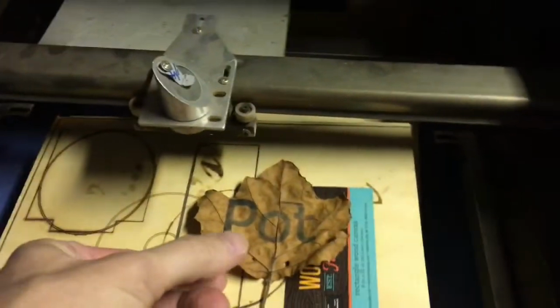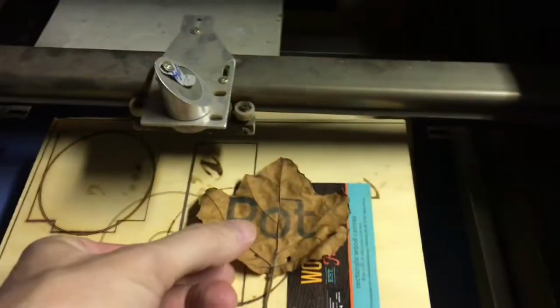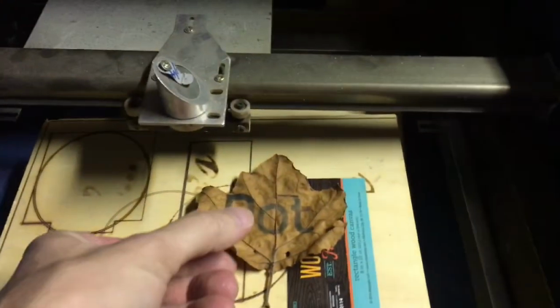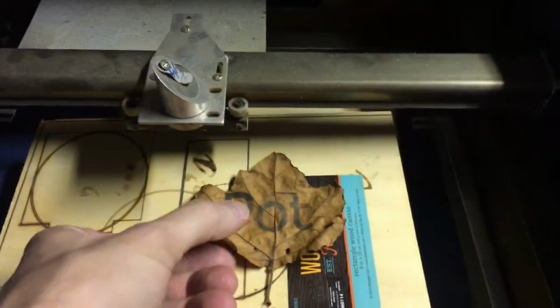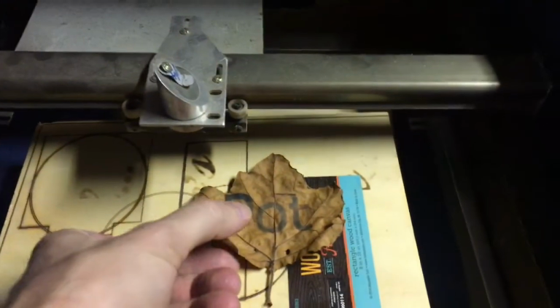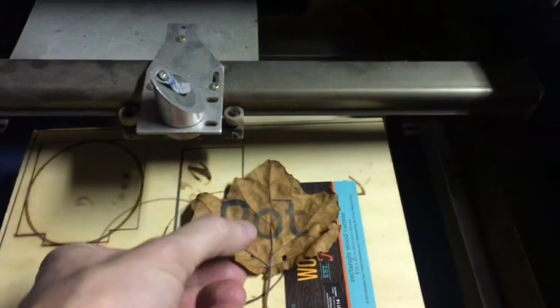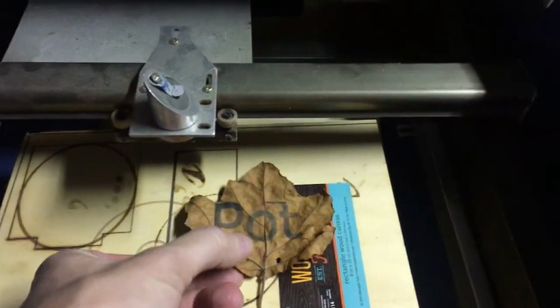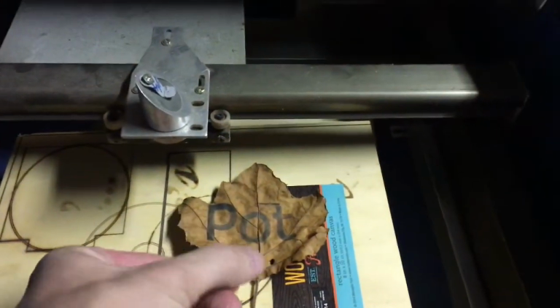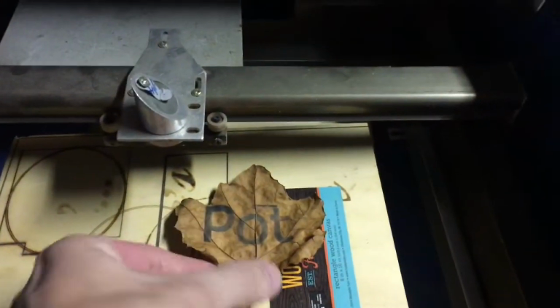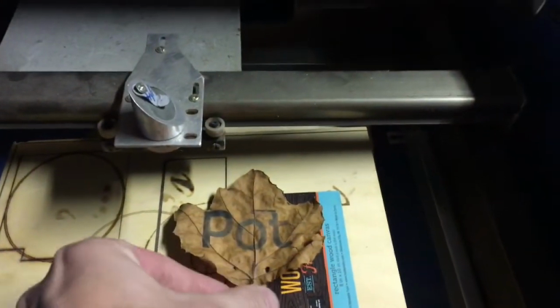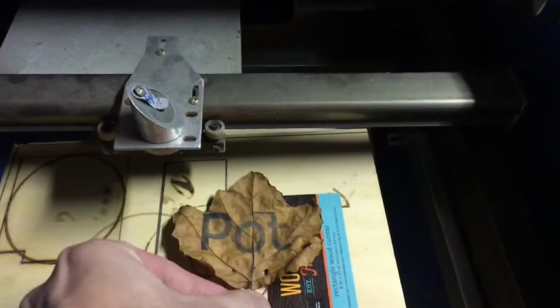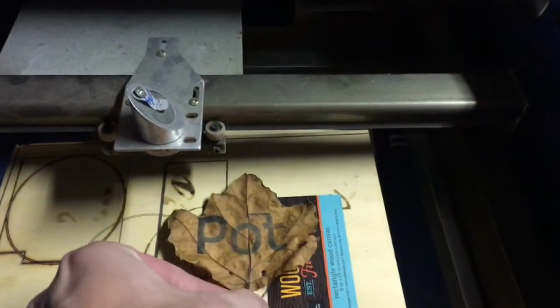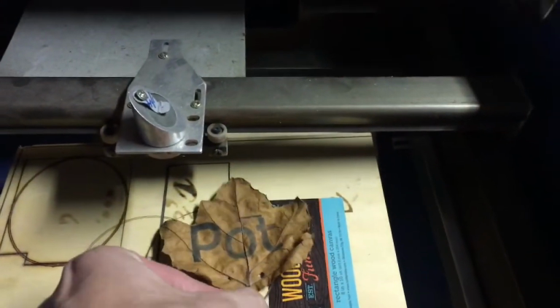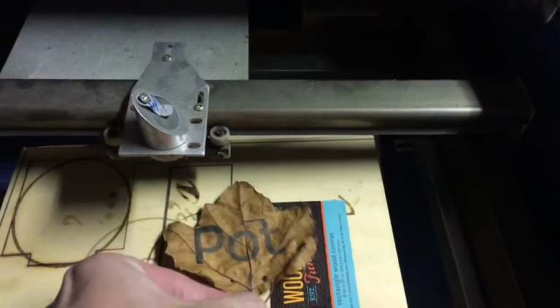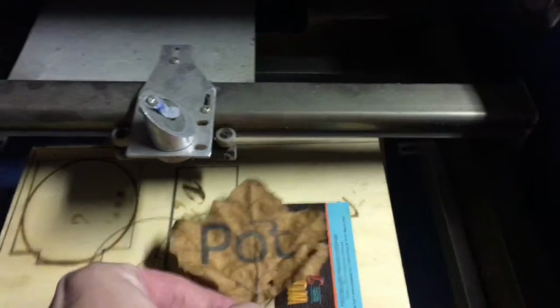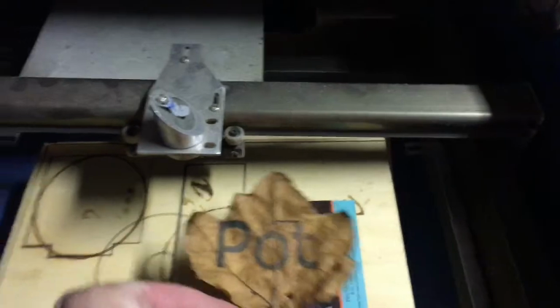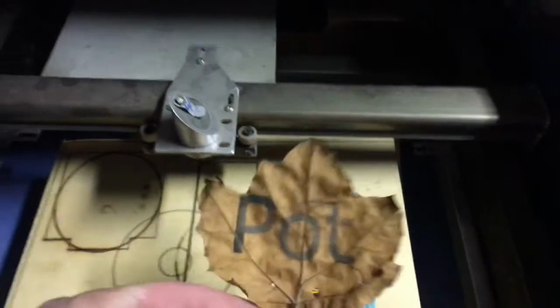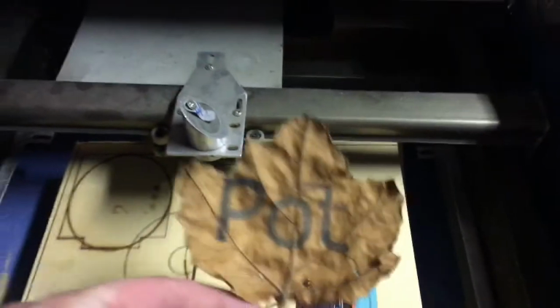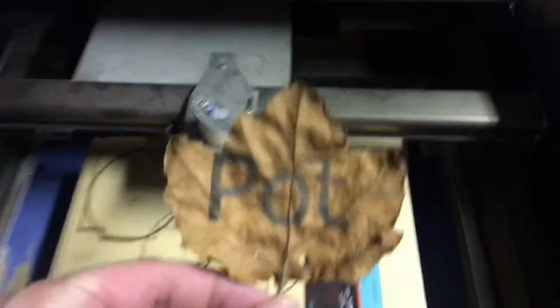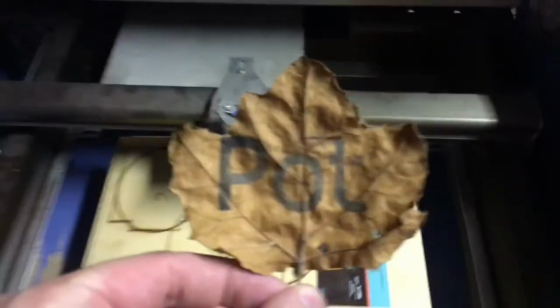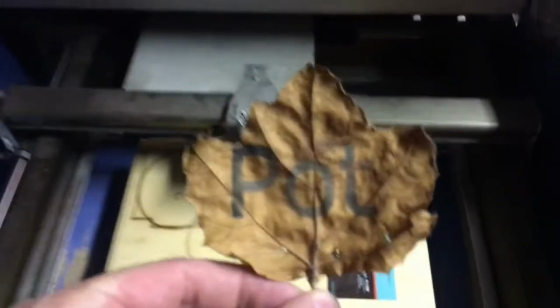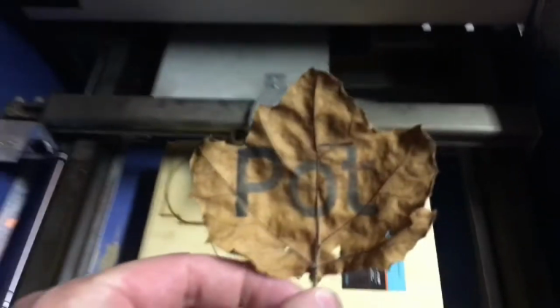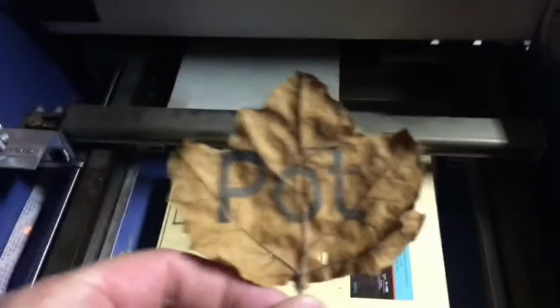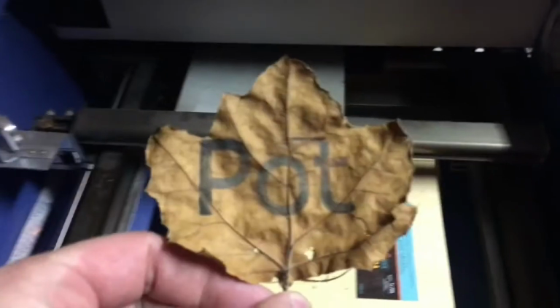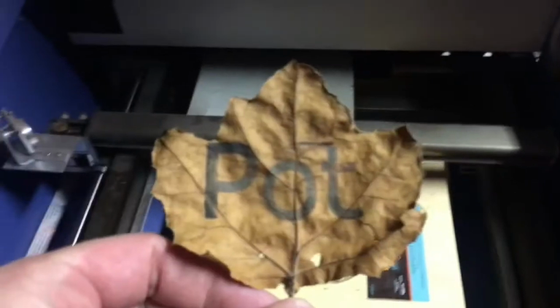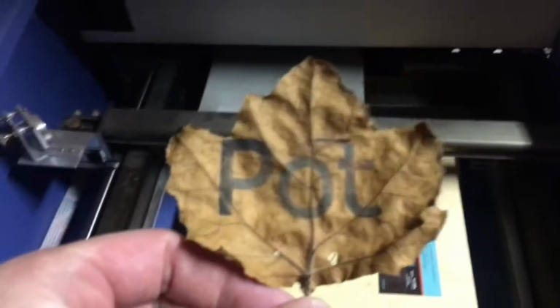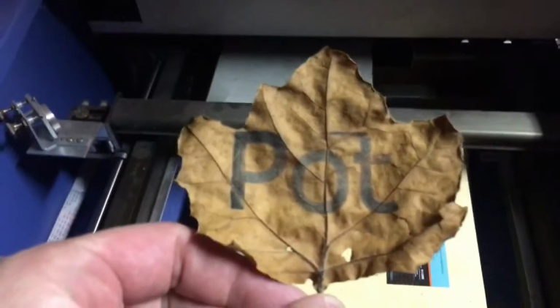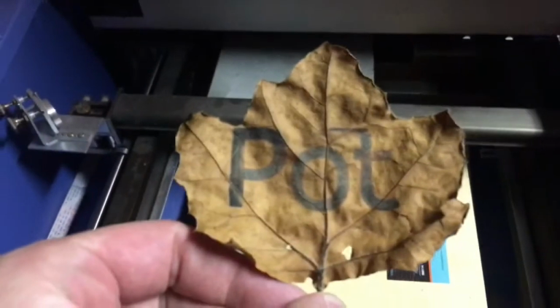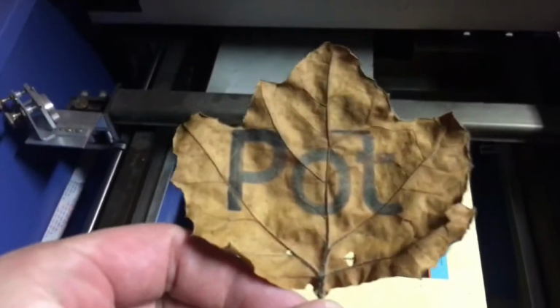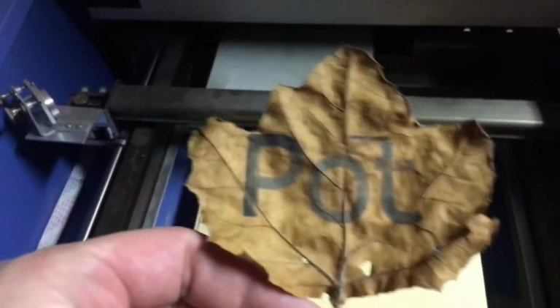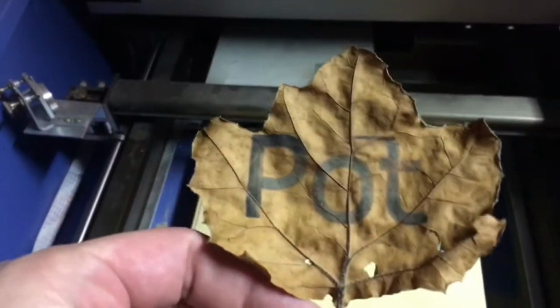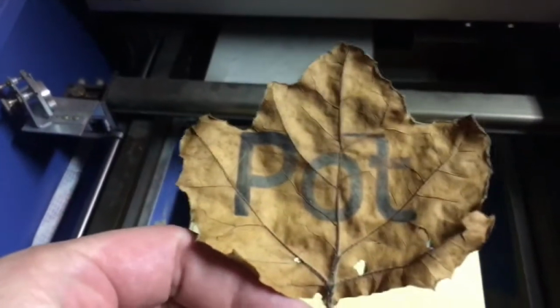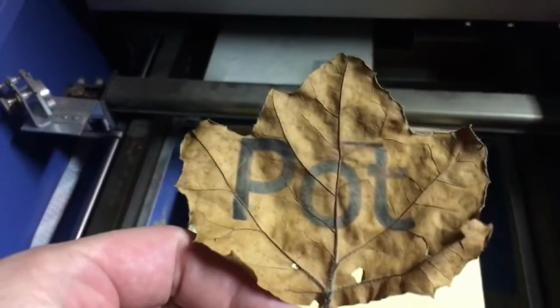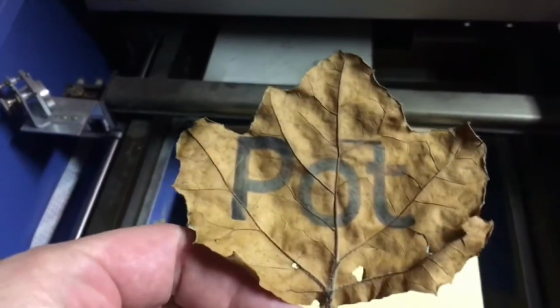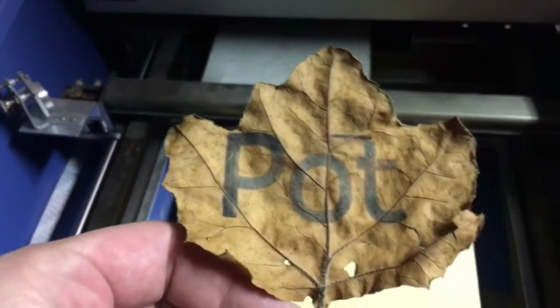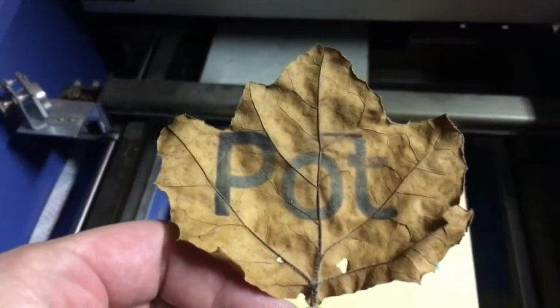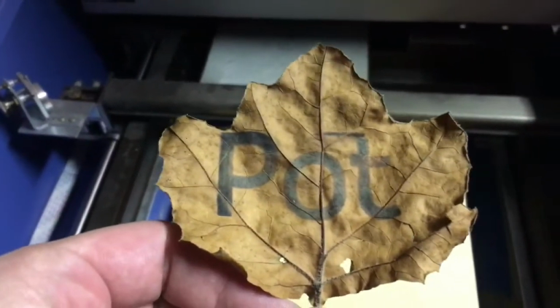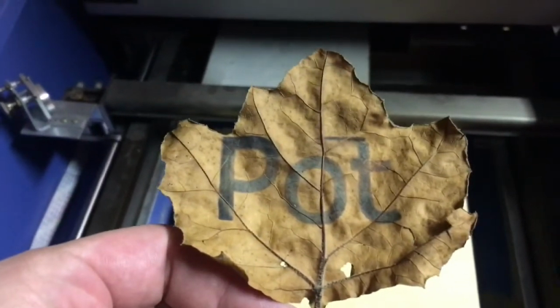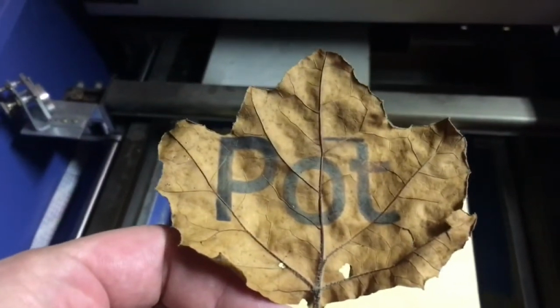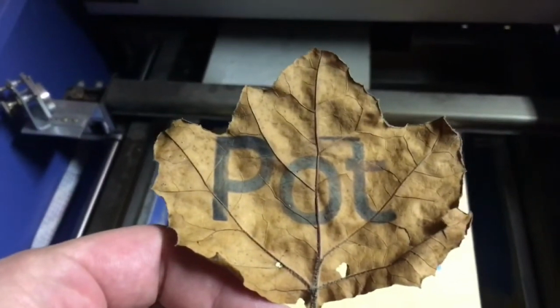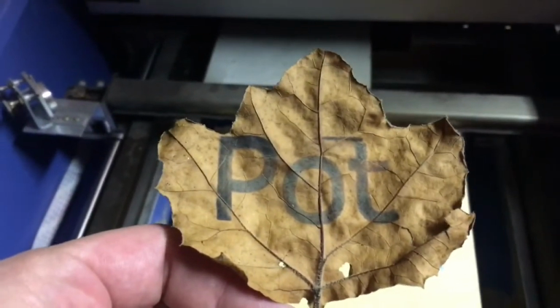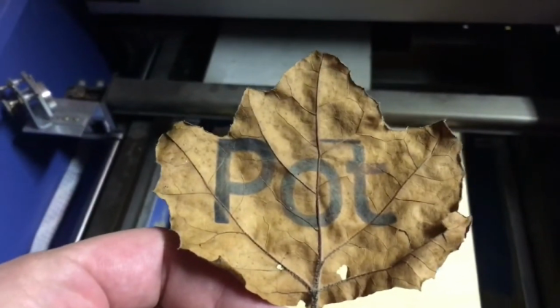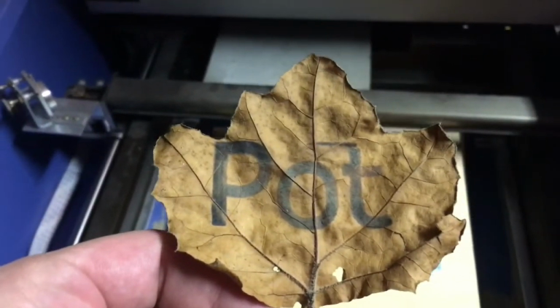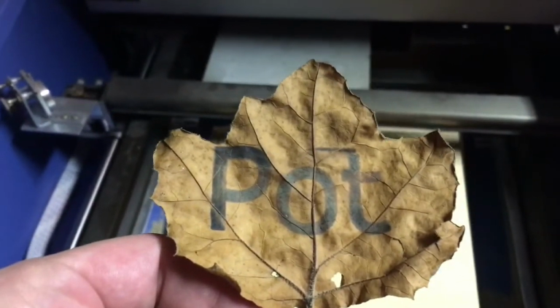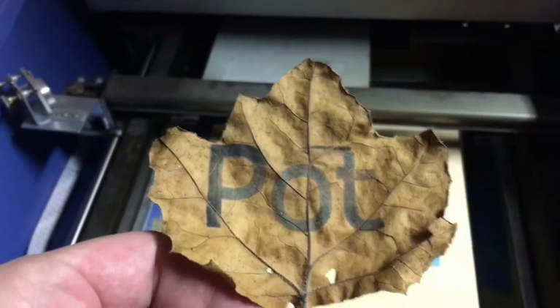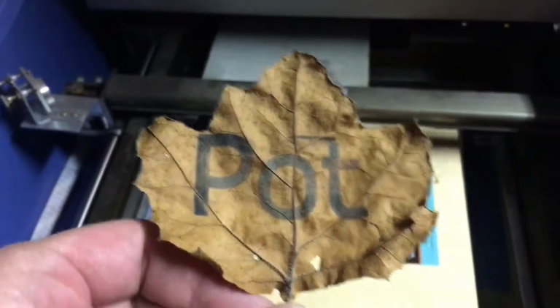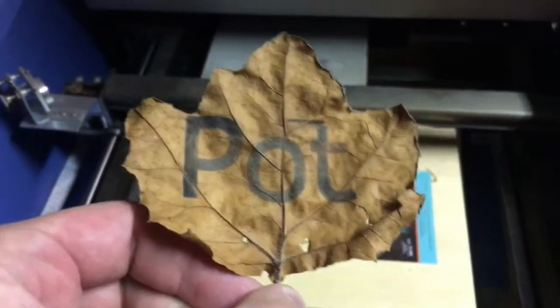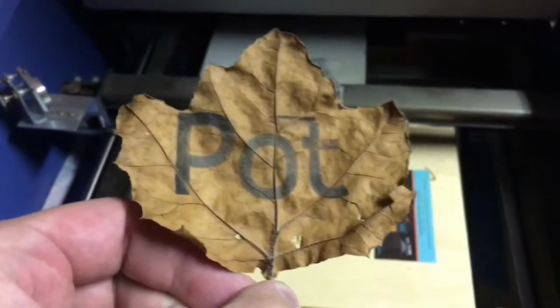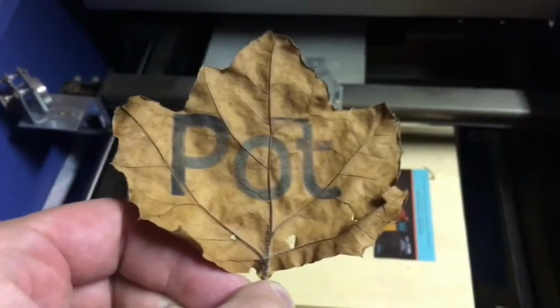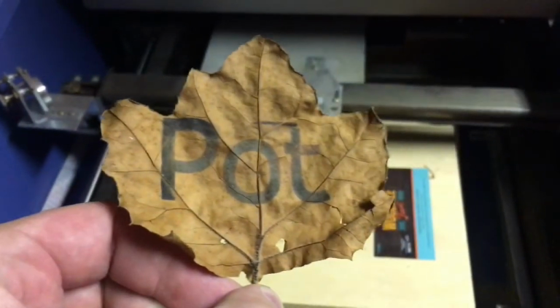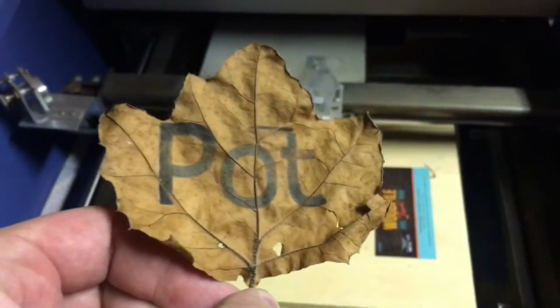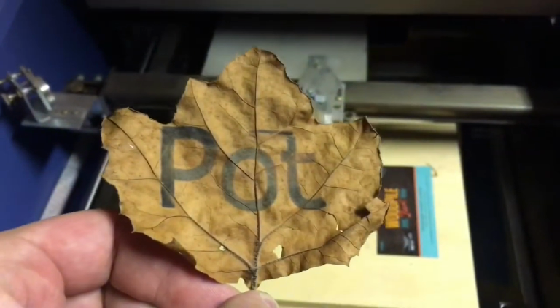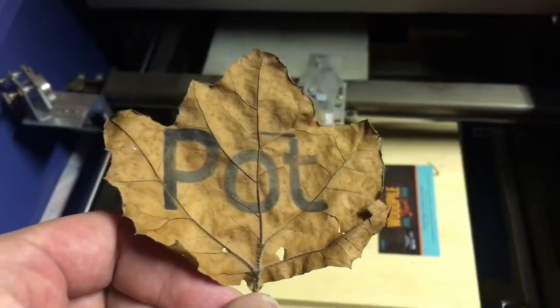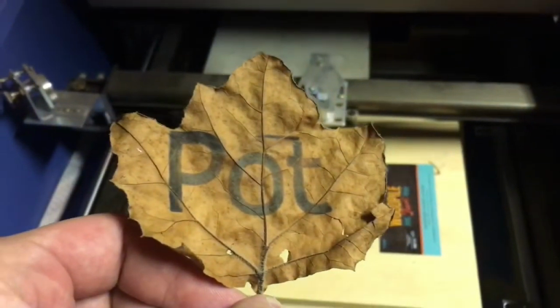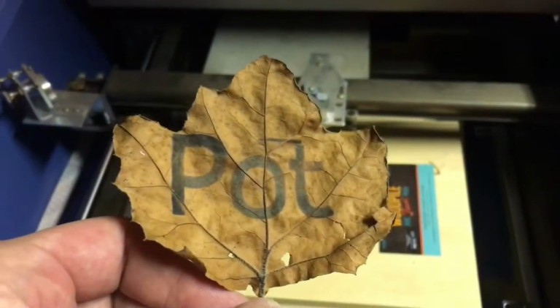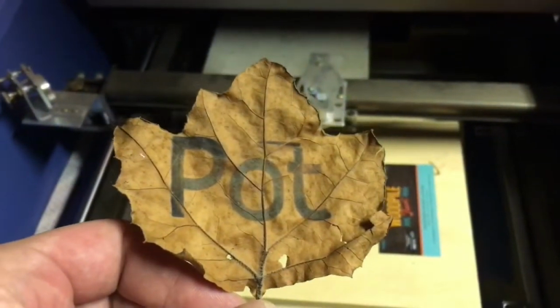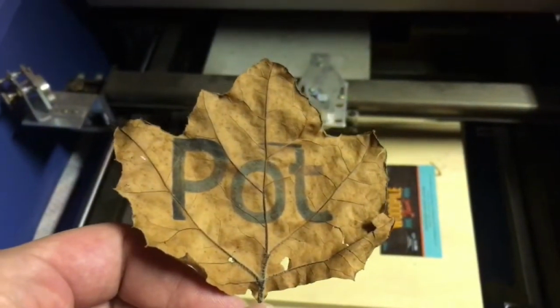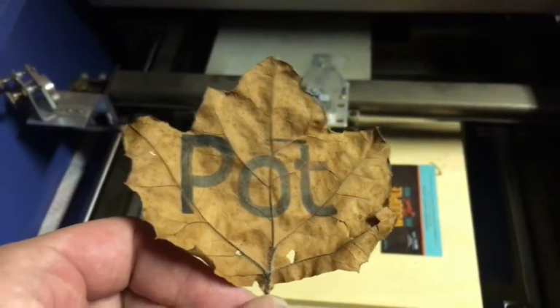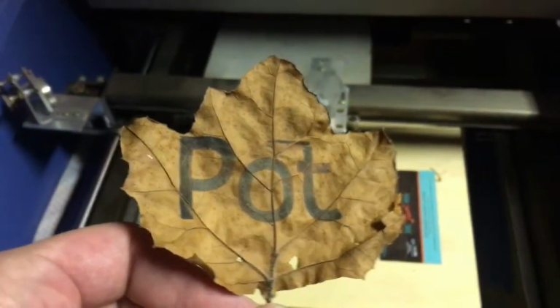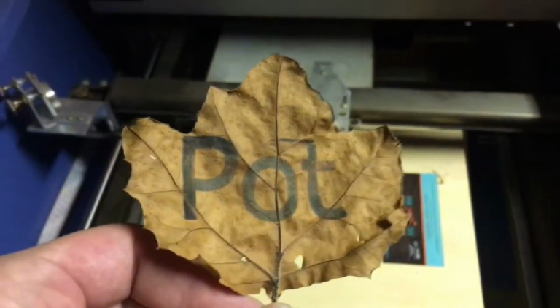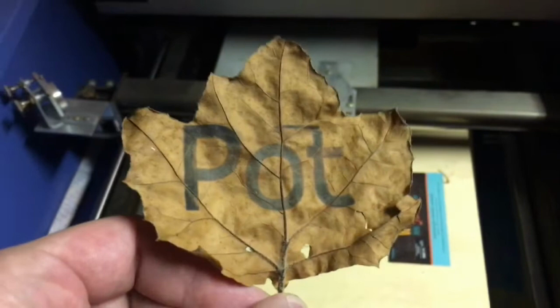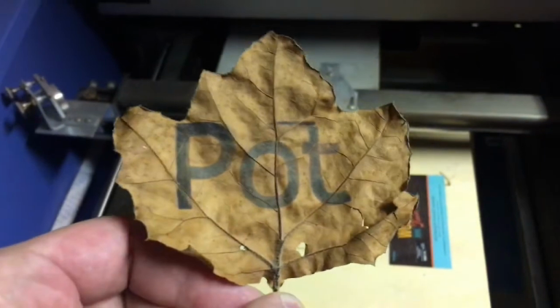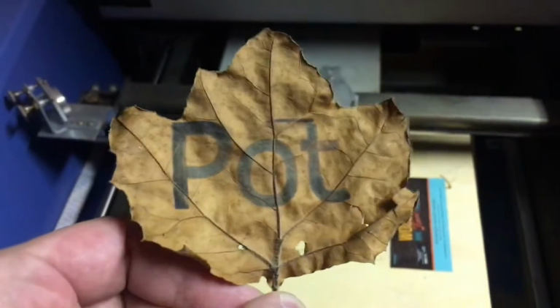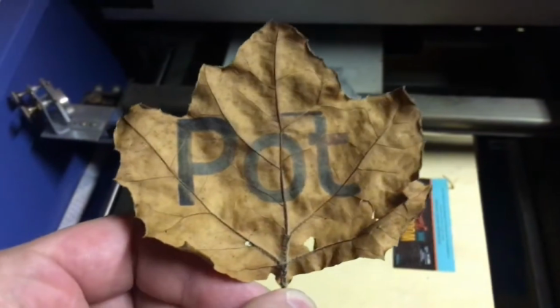So there you have it, your very own pot leaf — that's what it says.